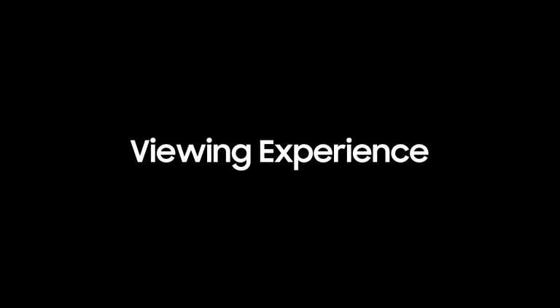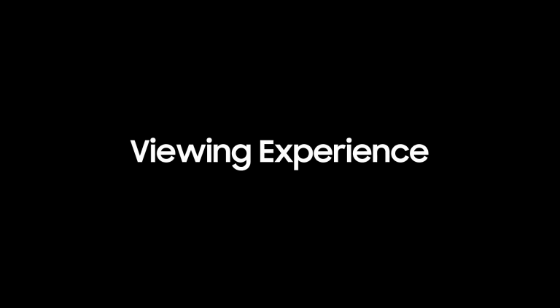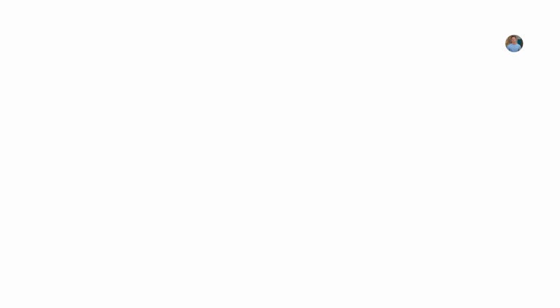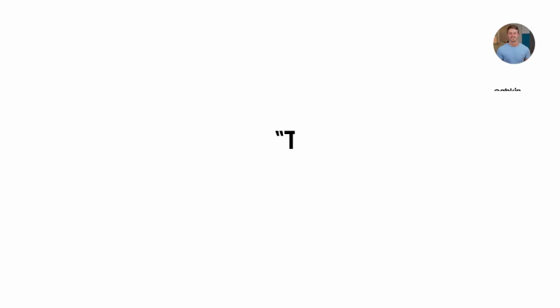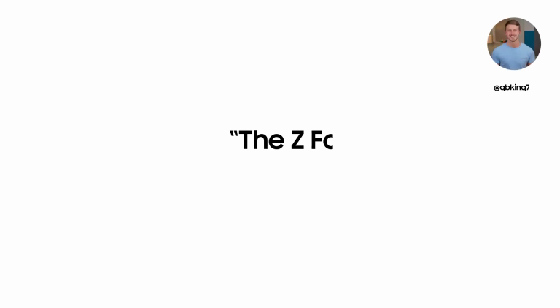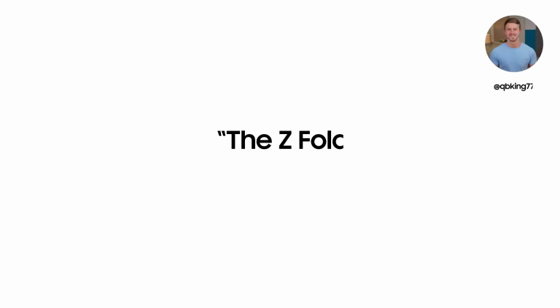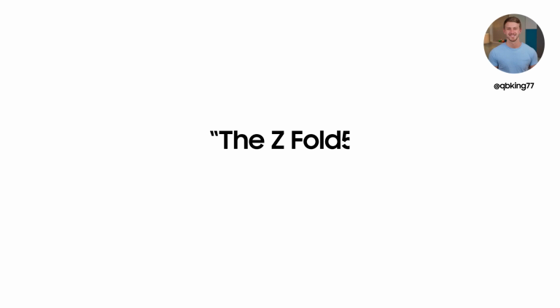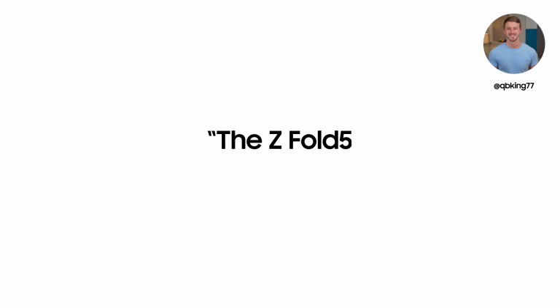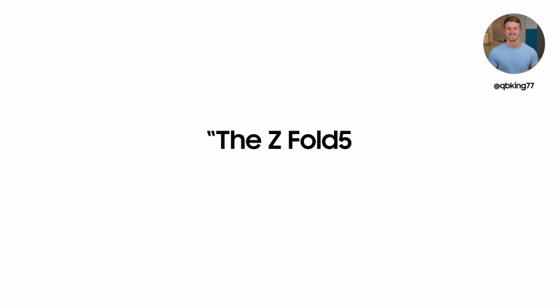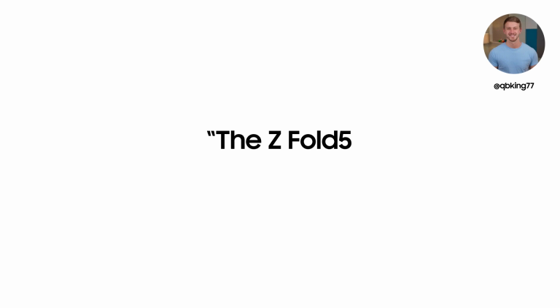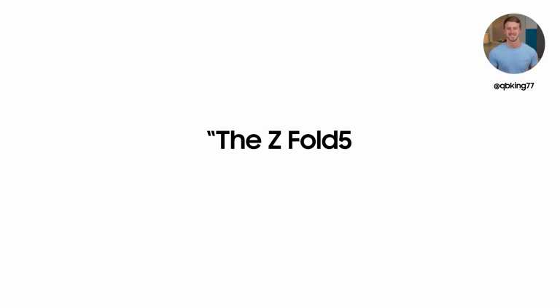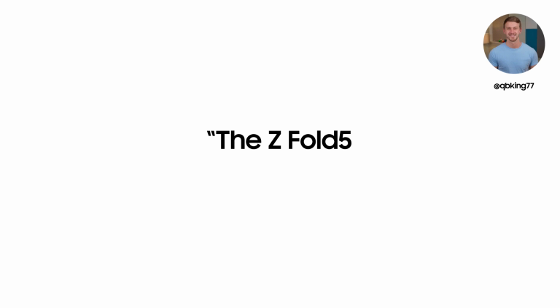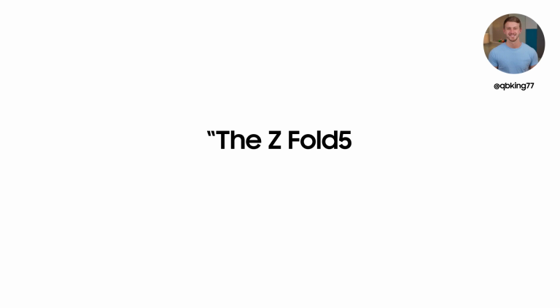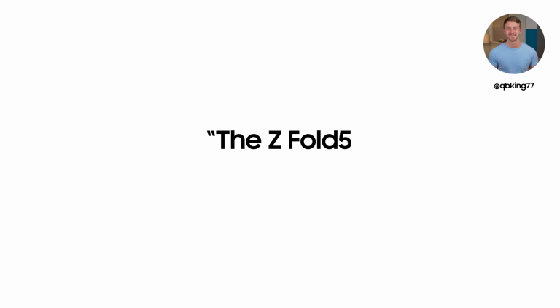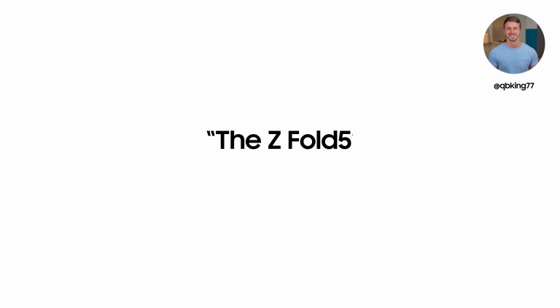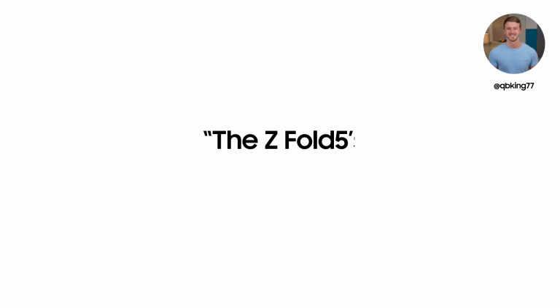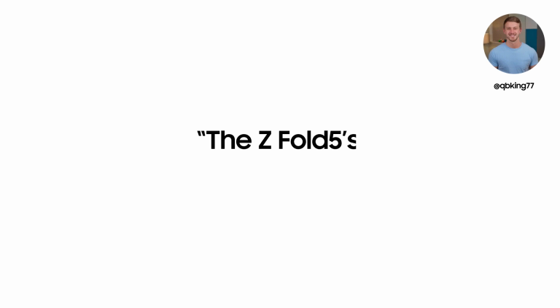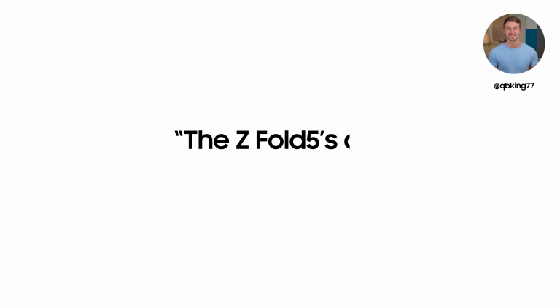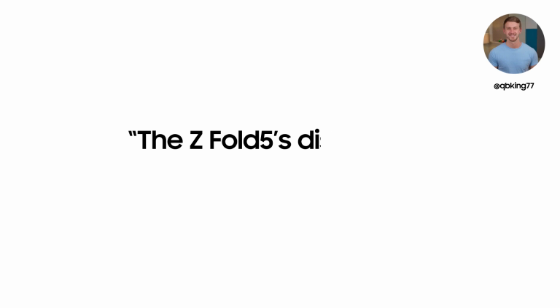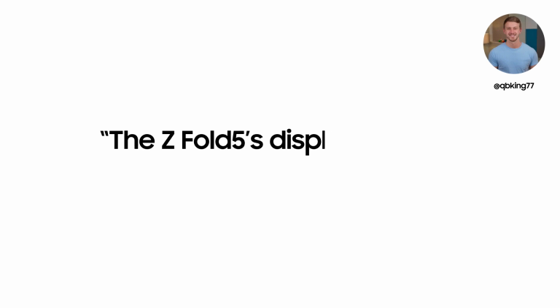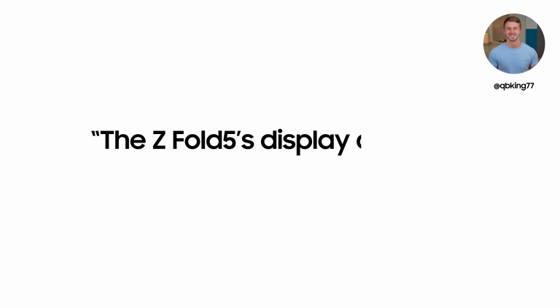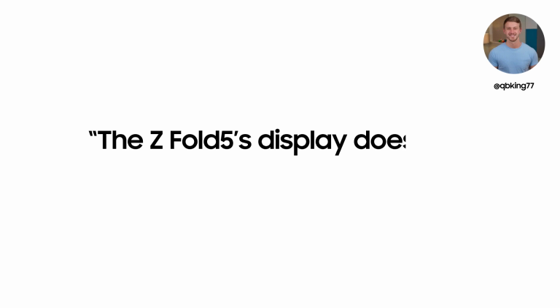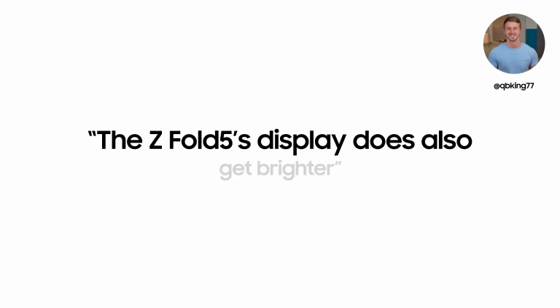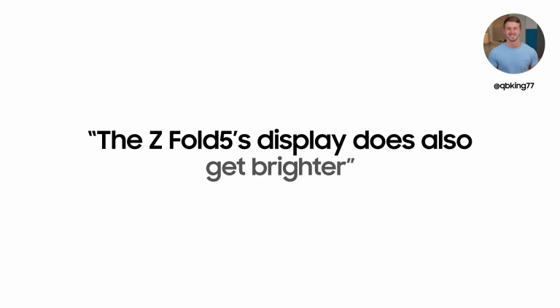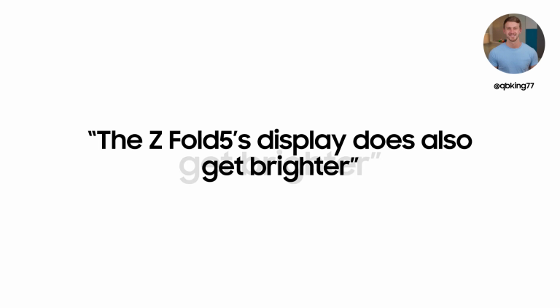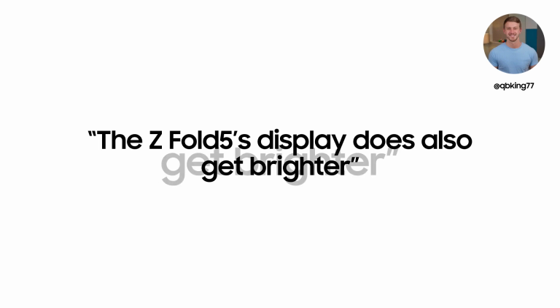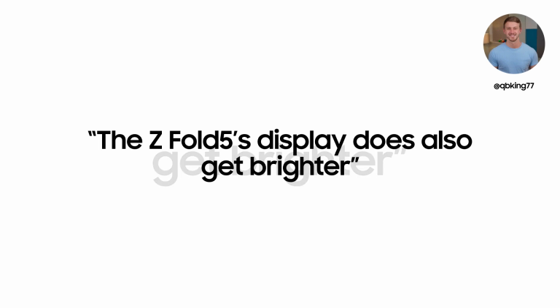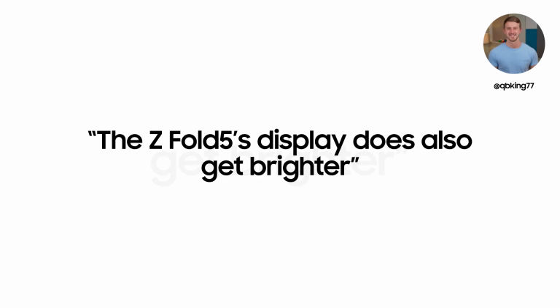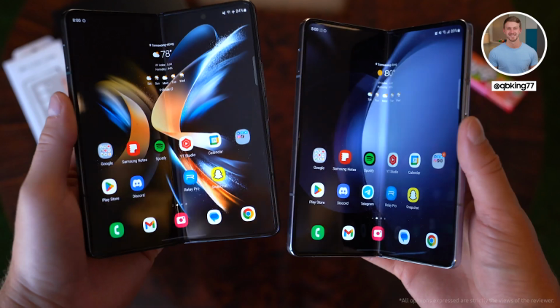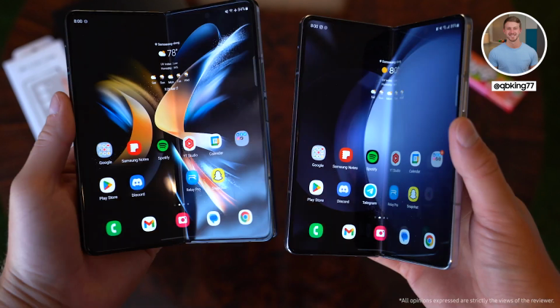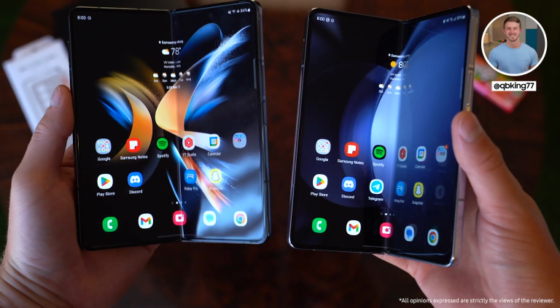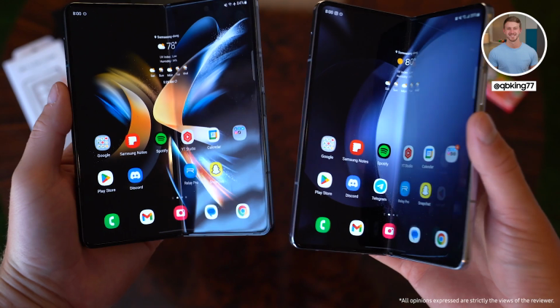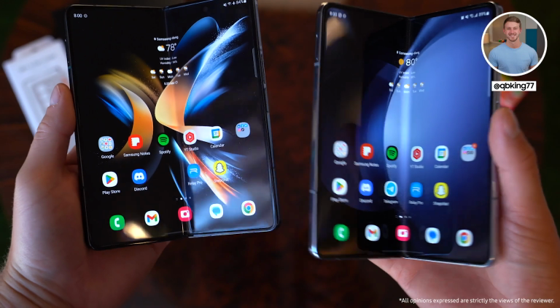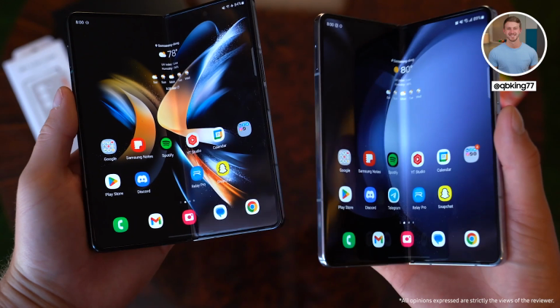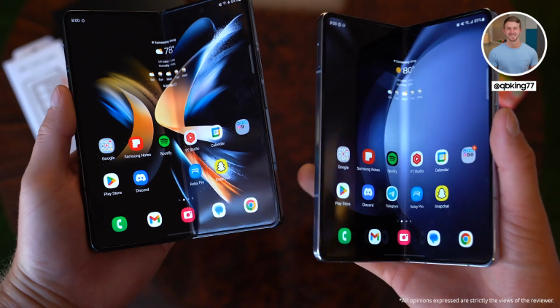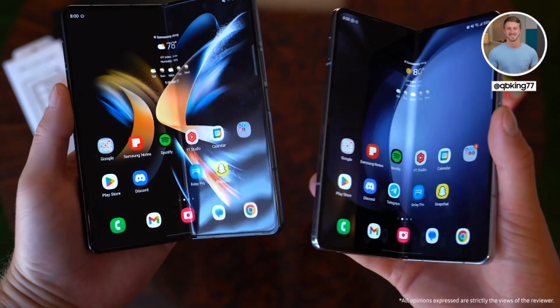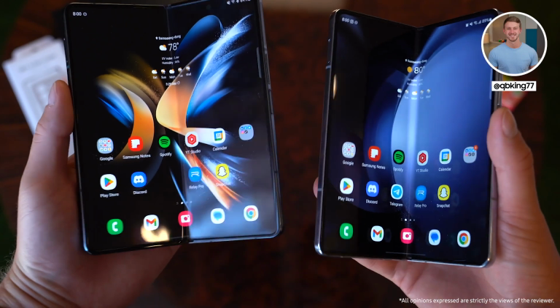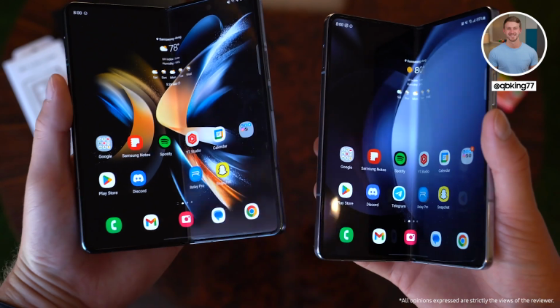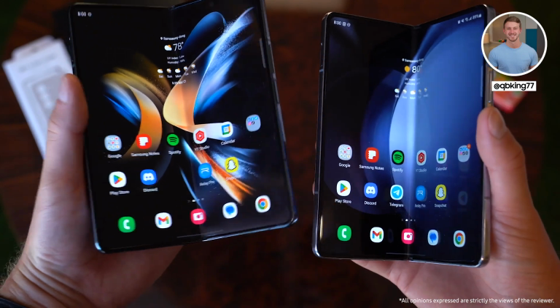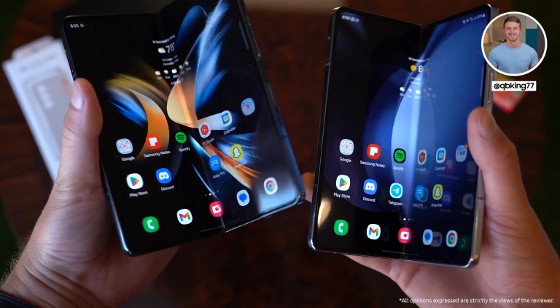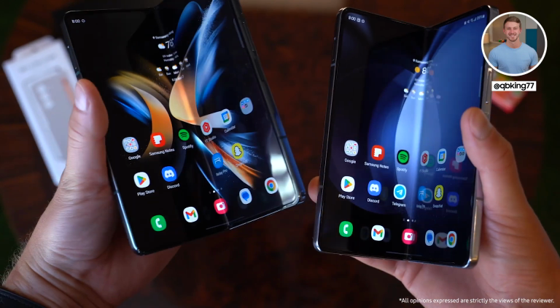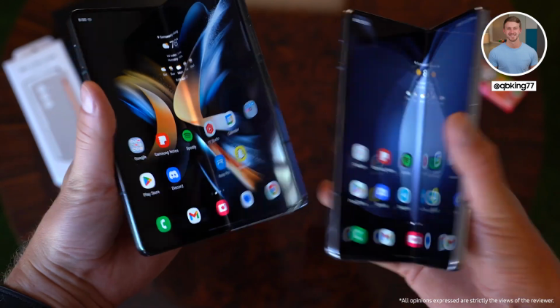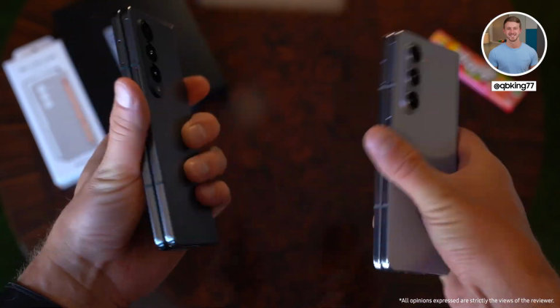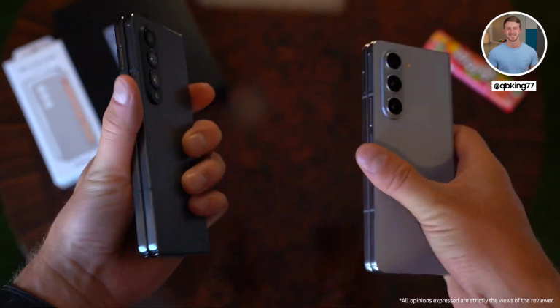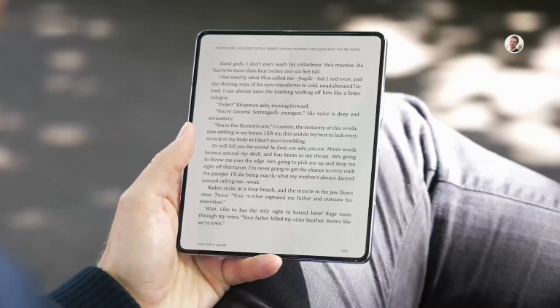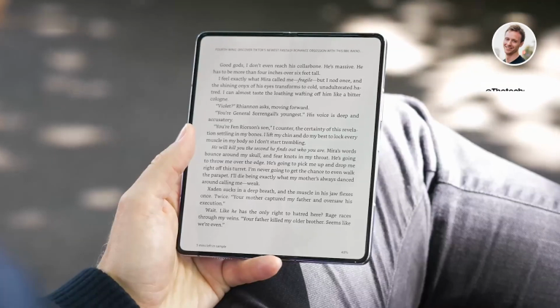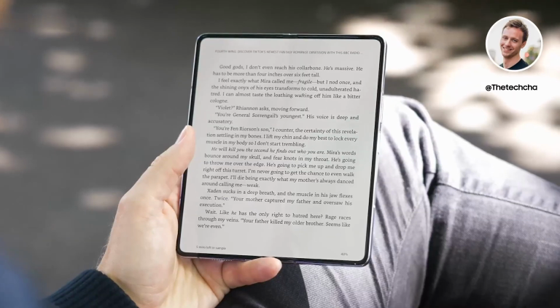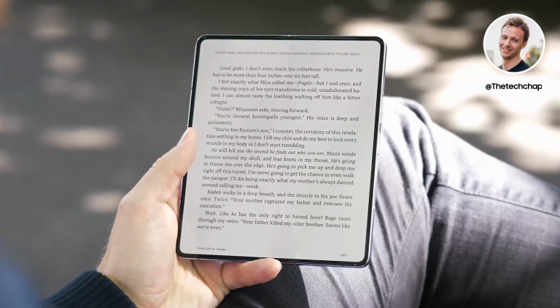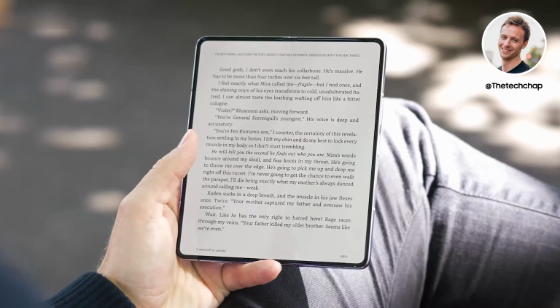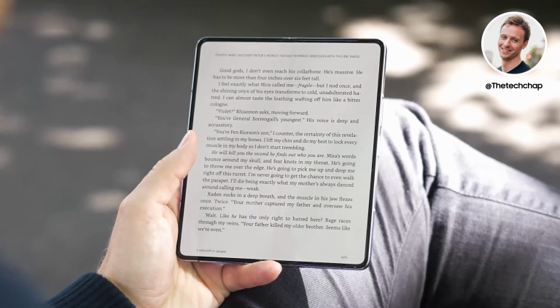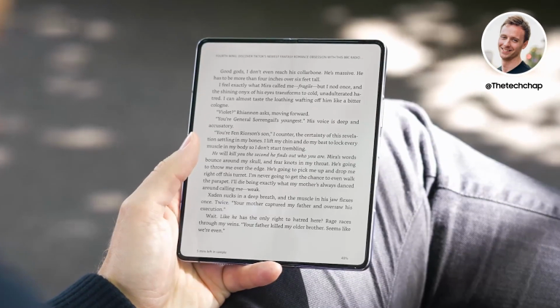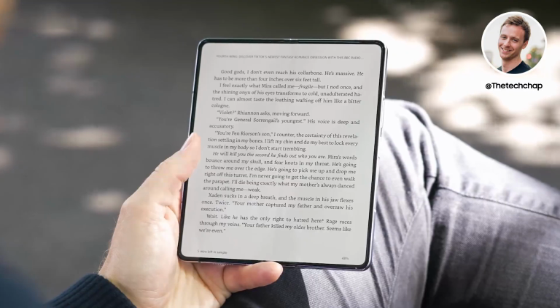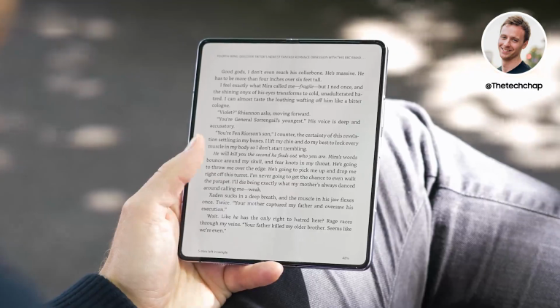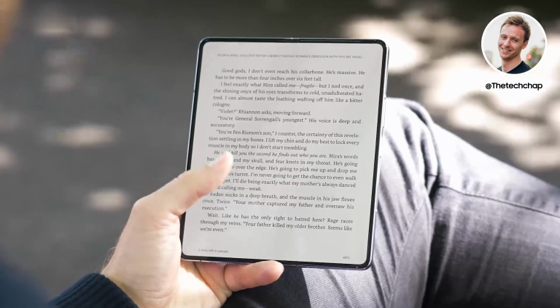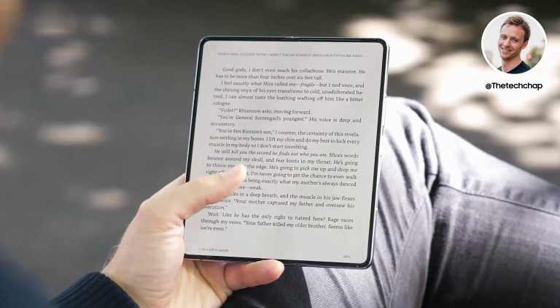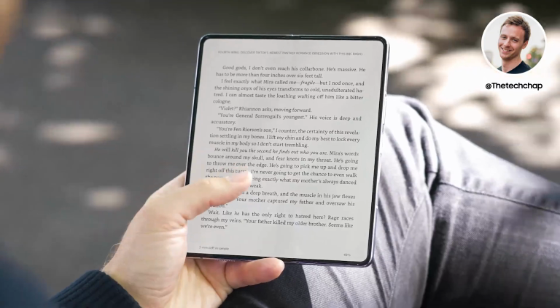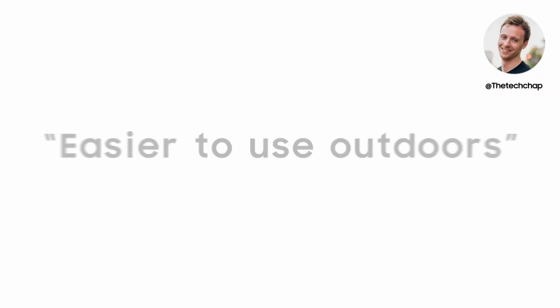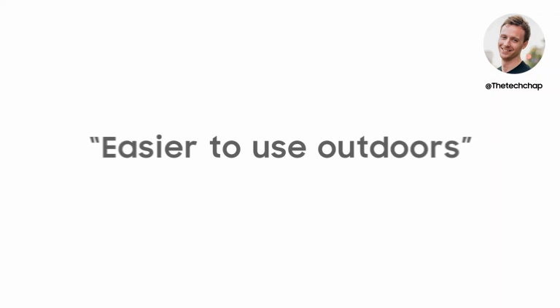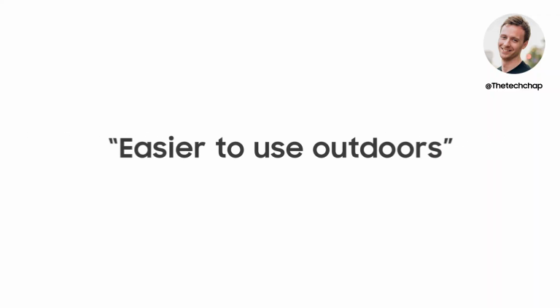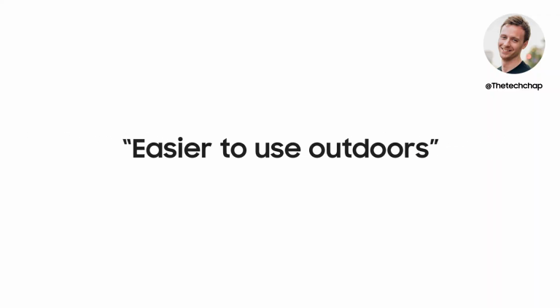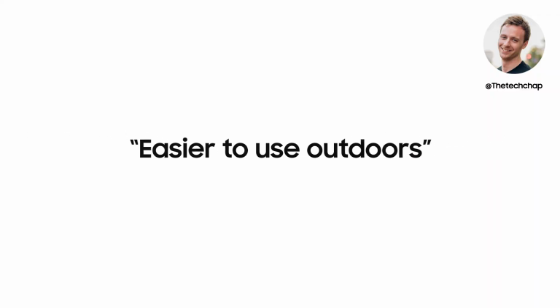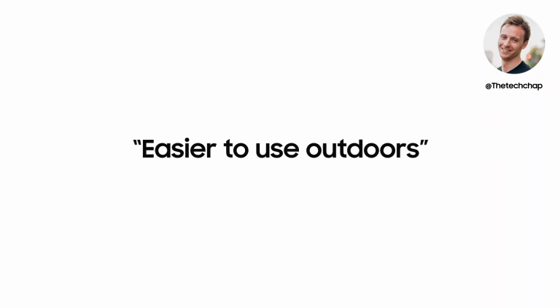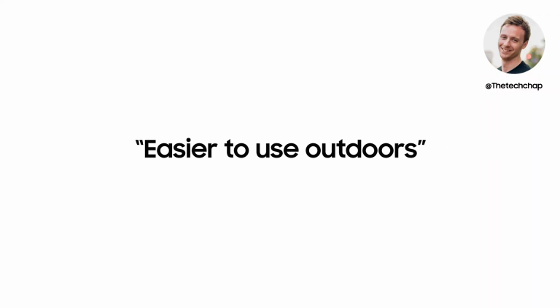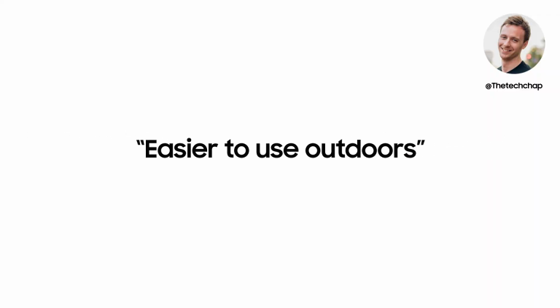The Z Fold 5's display also gets brighter than the Z Fold 4, which makes it a fair bit easier to use outdoors.